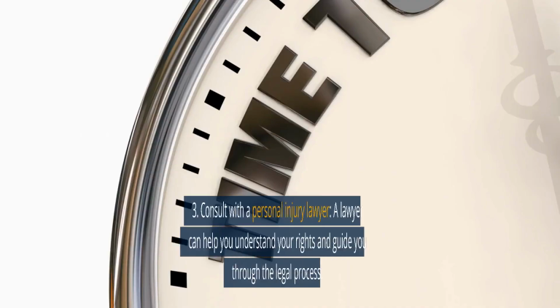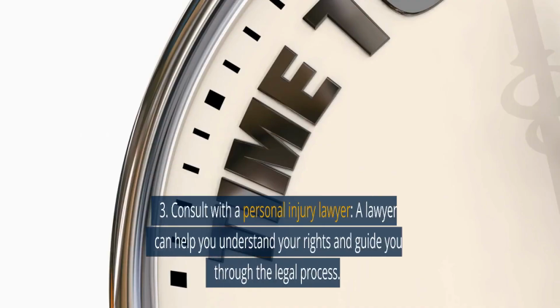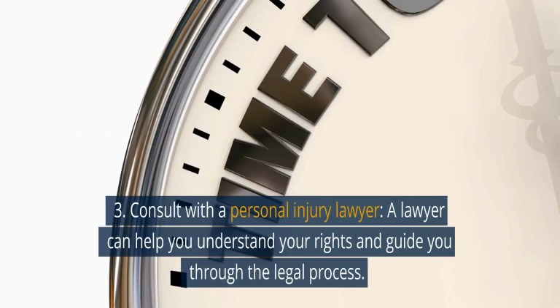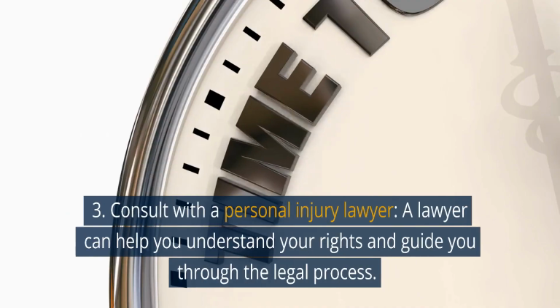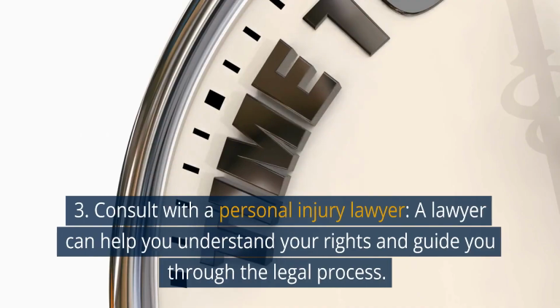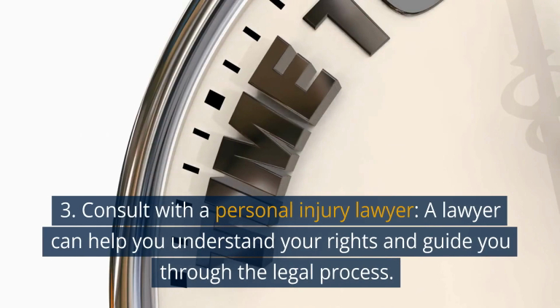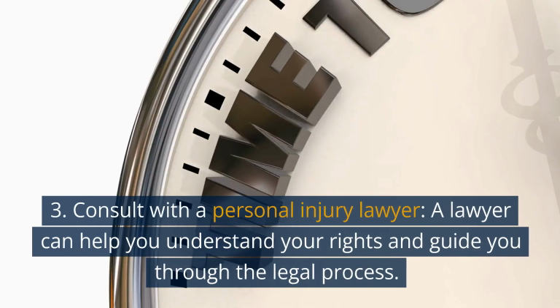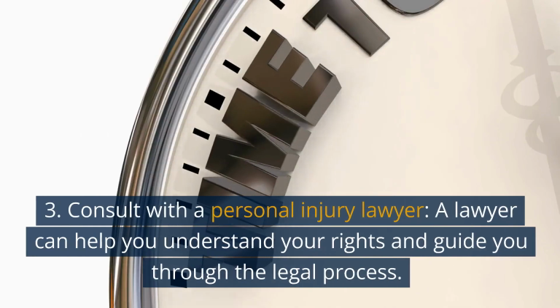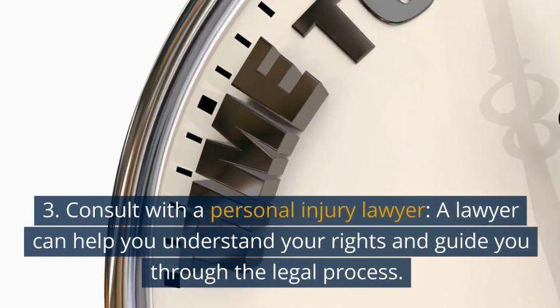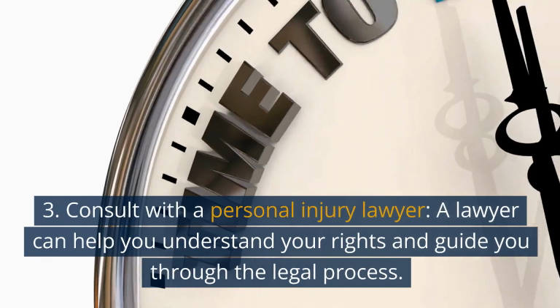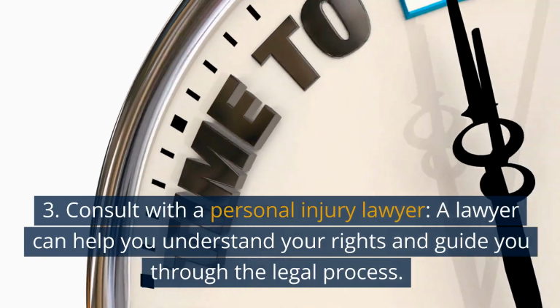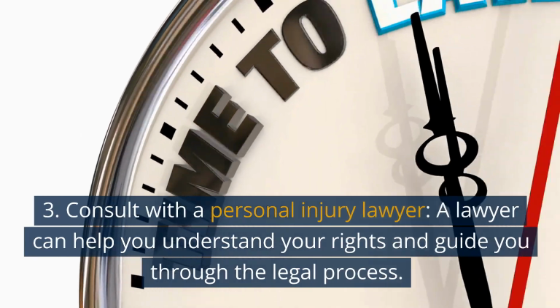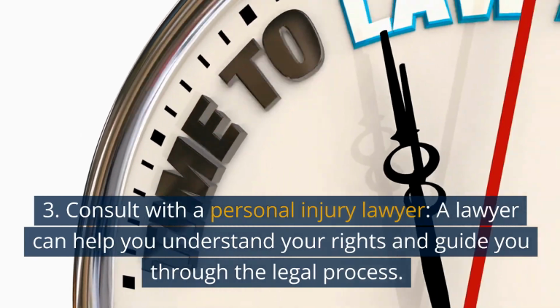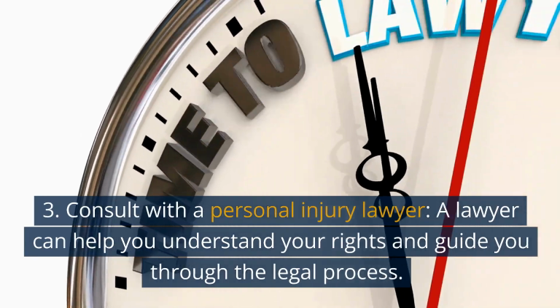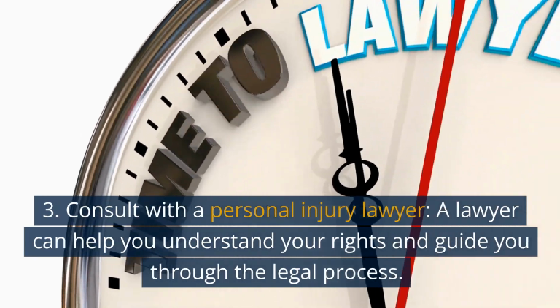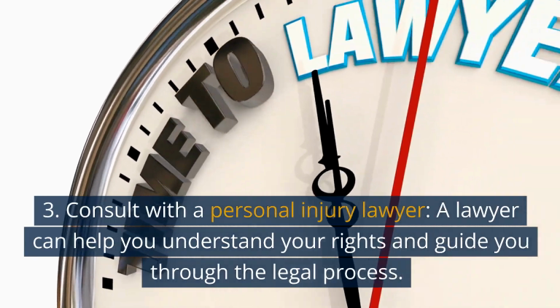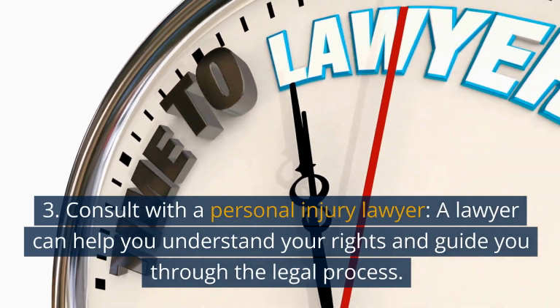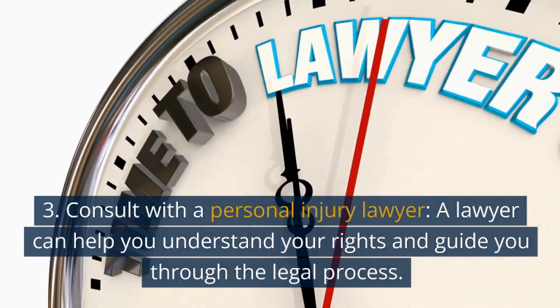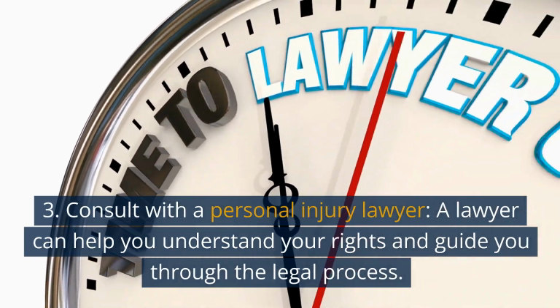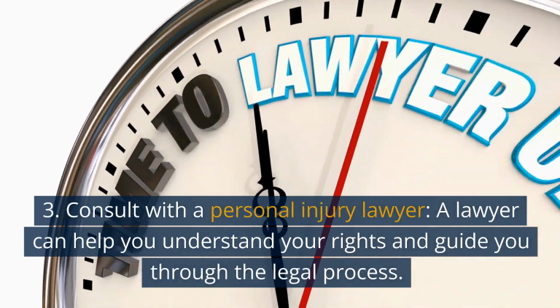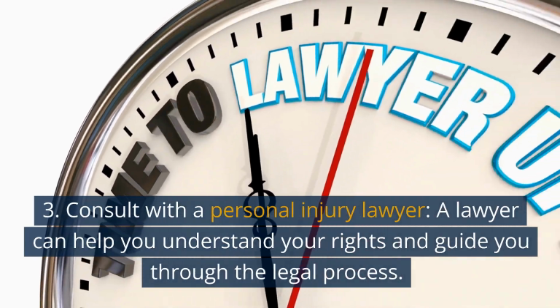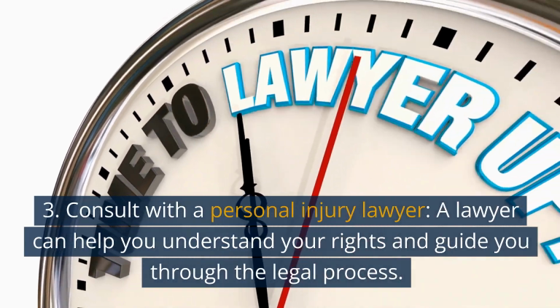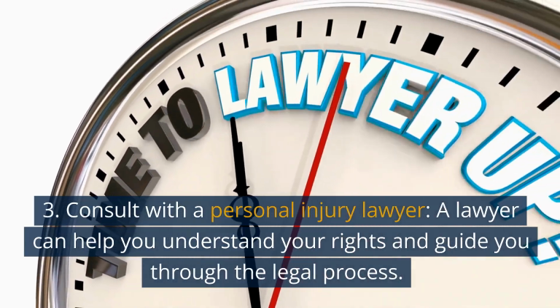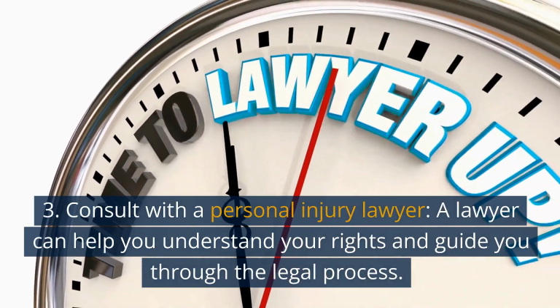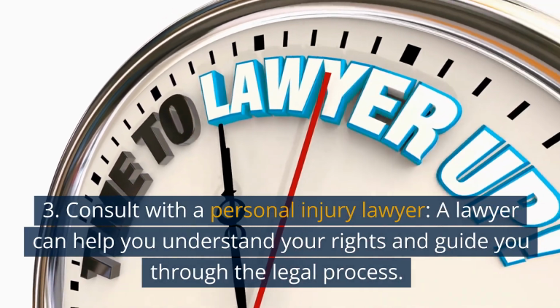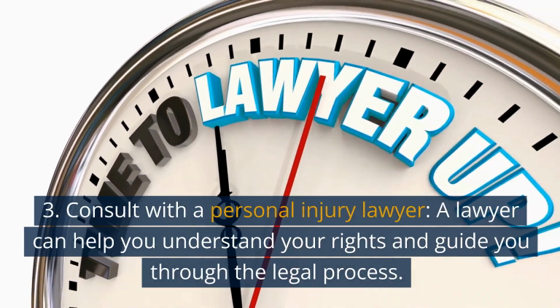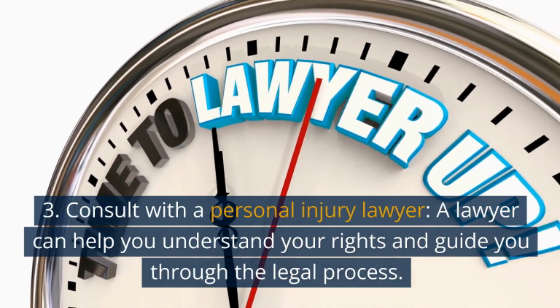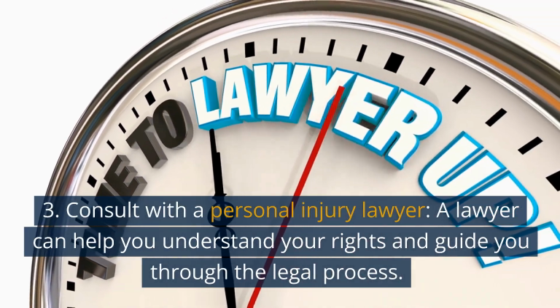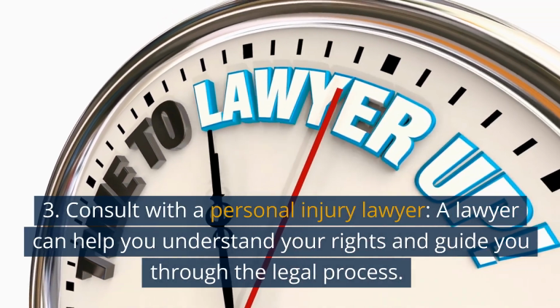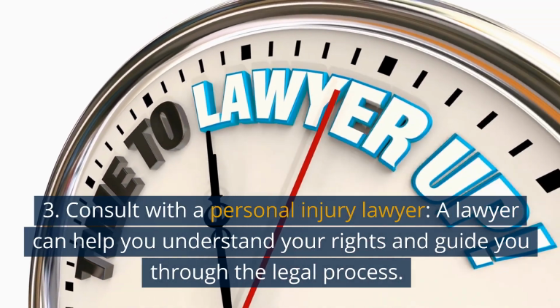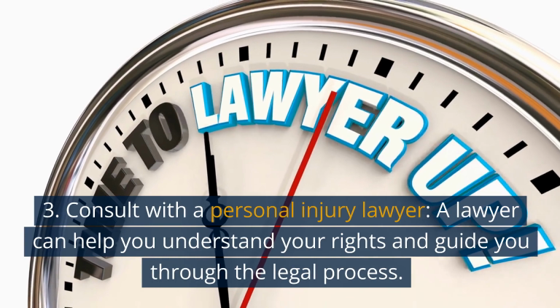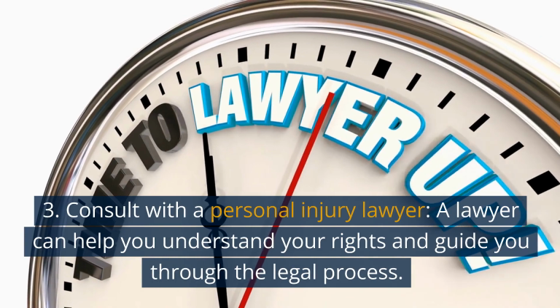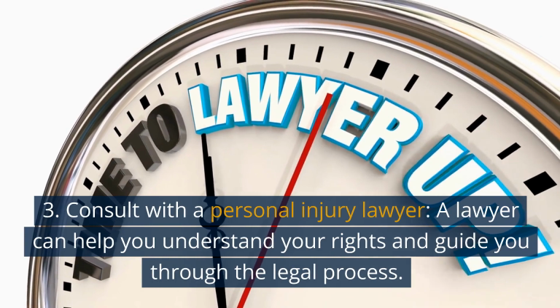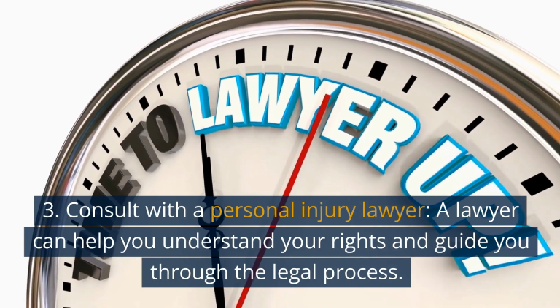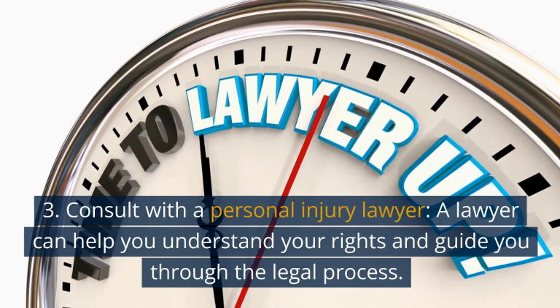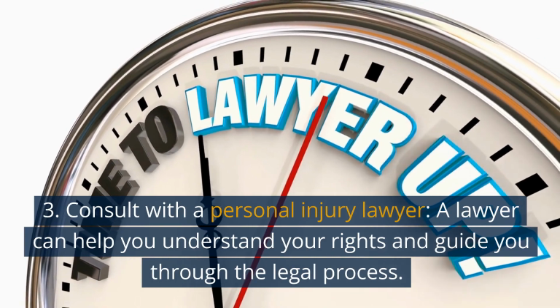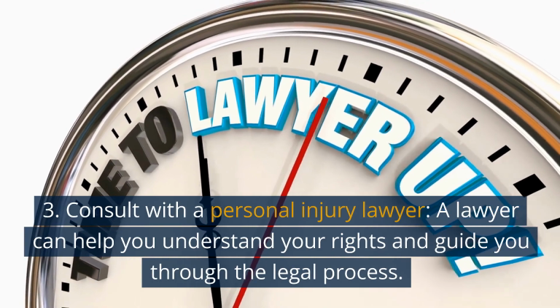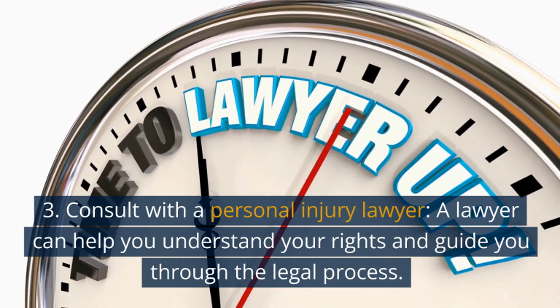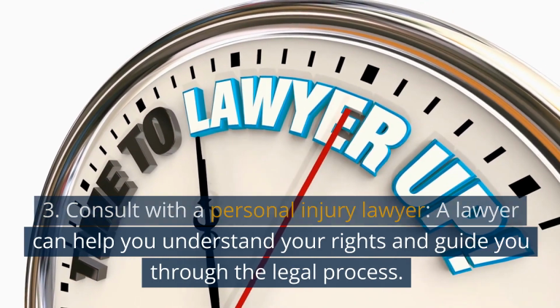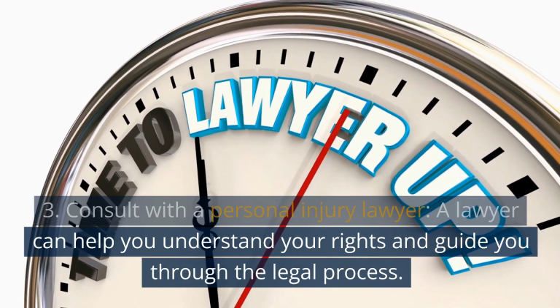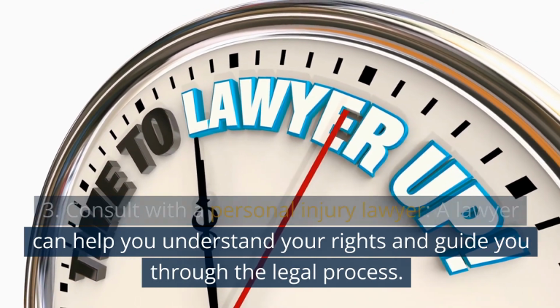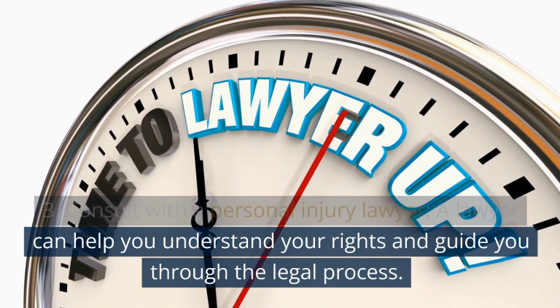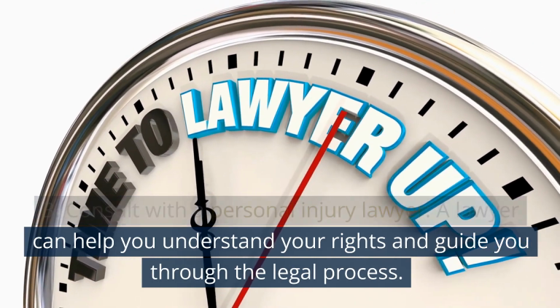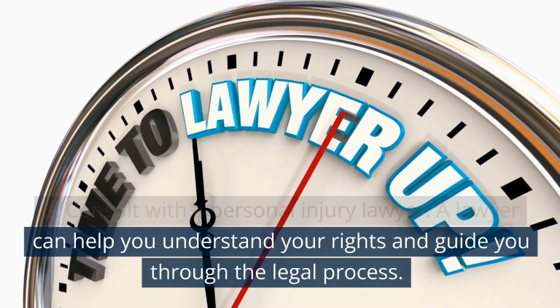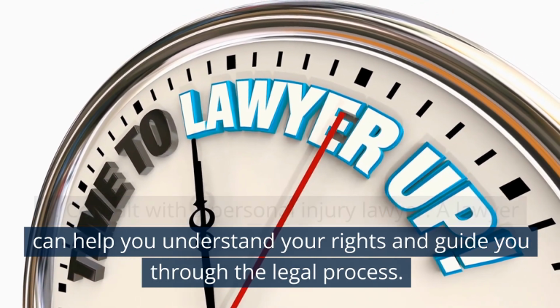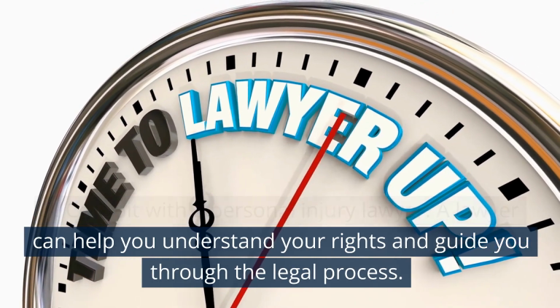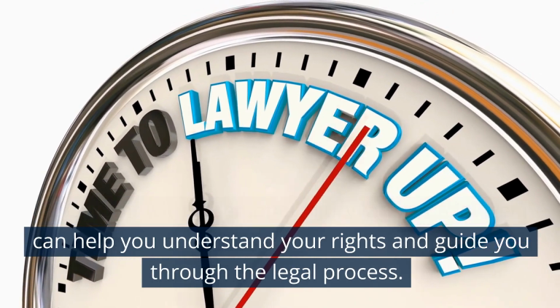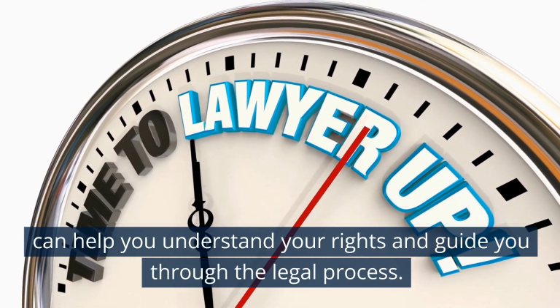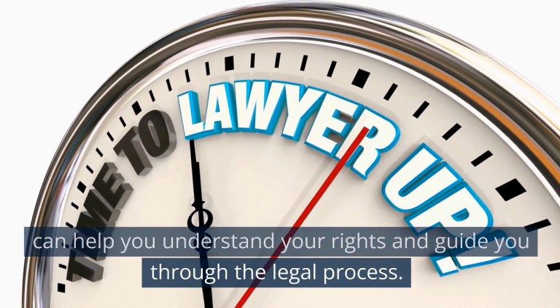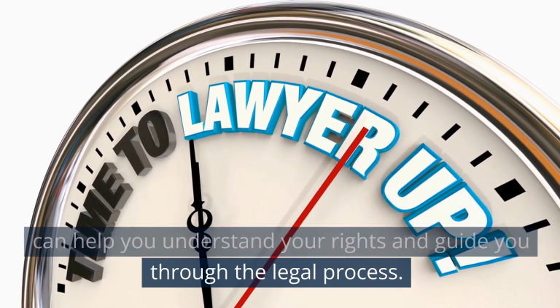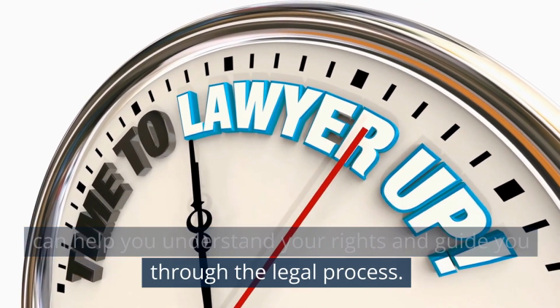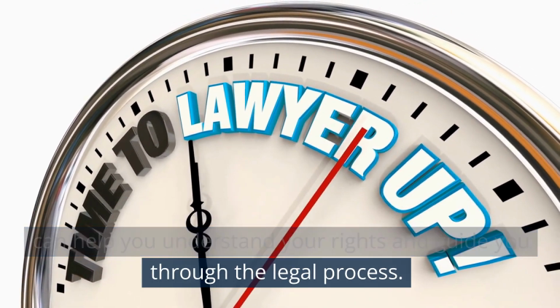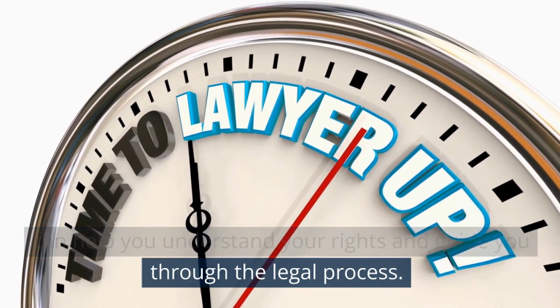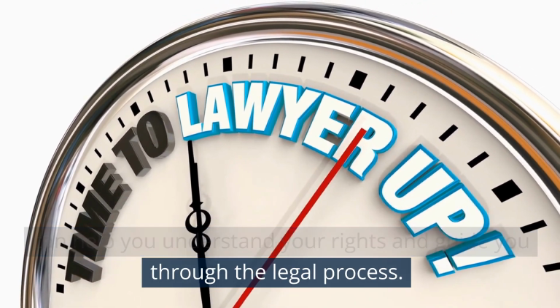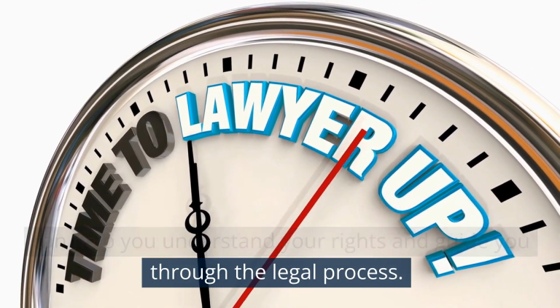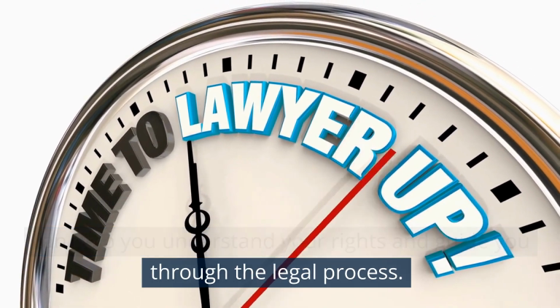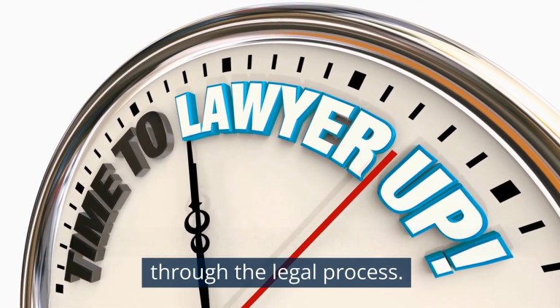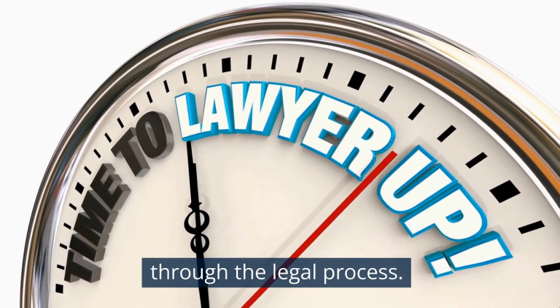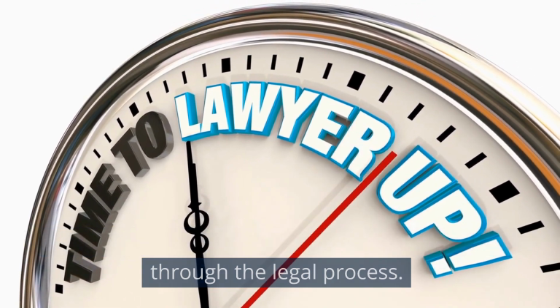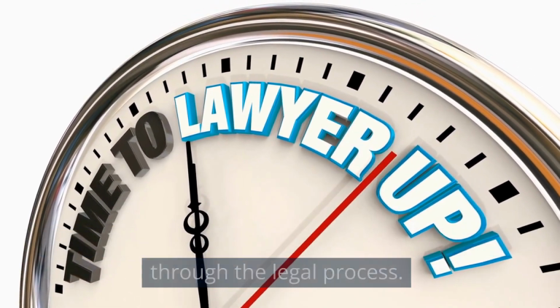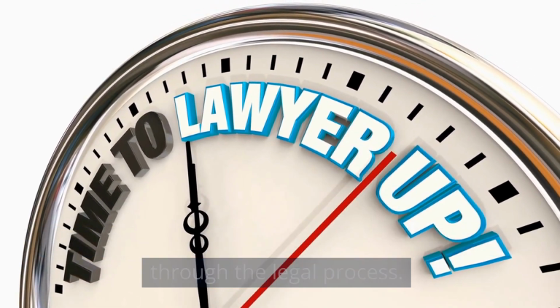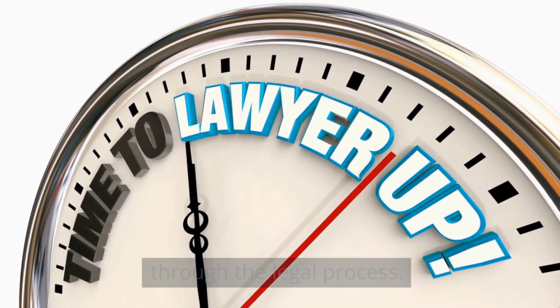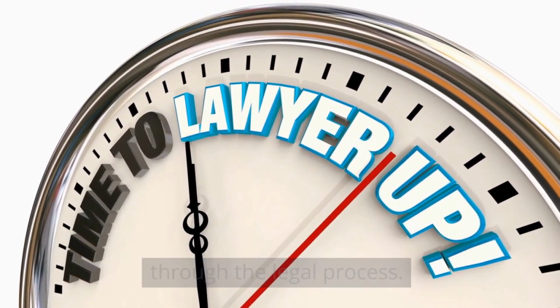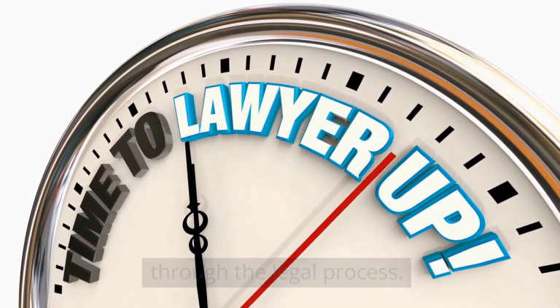3. Consult with a personal injury lawyer. A lawyer can help you understand your rights and guide you through the legal process.